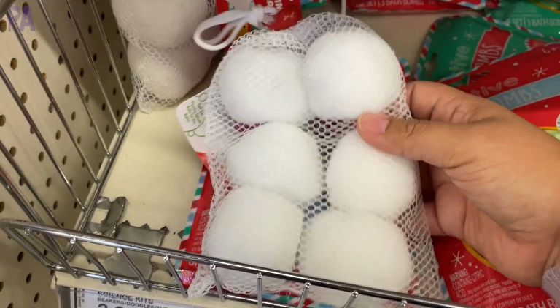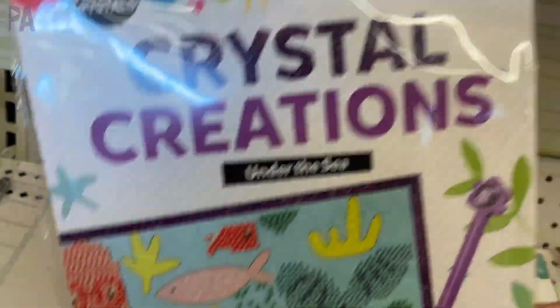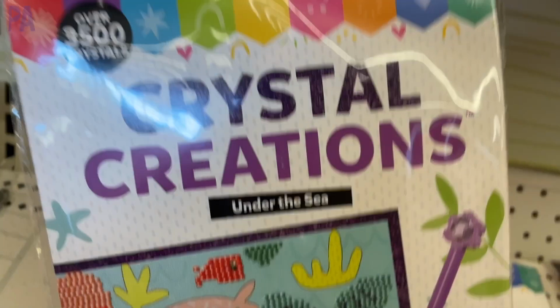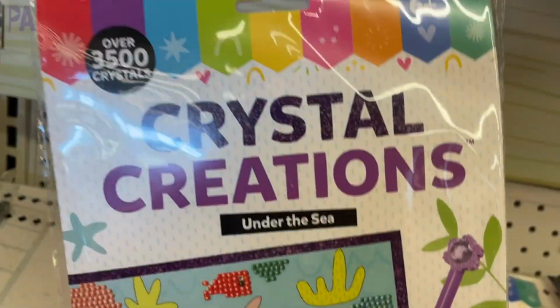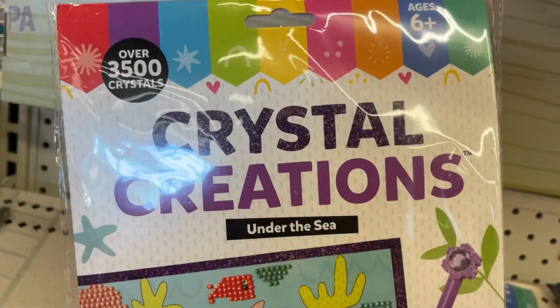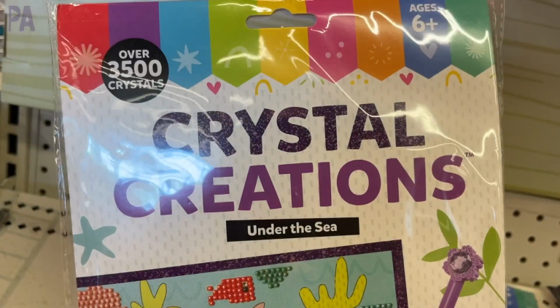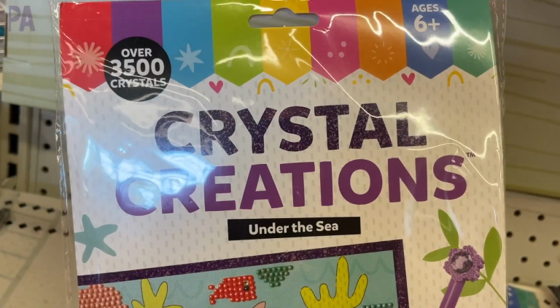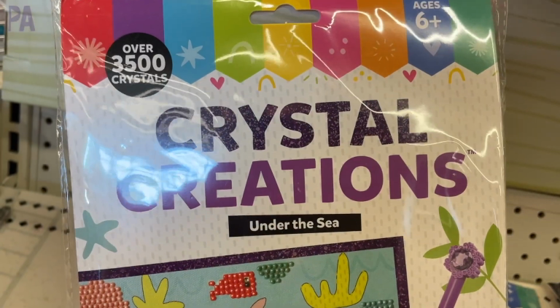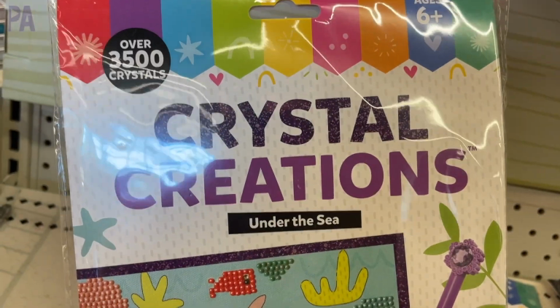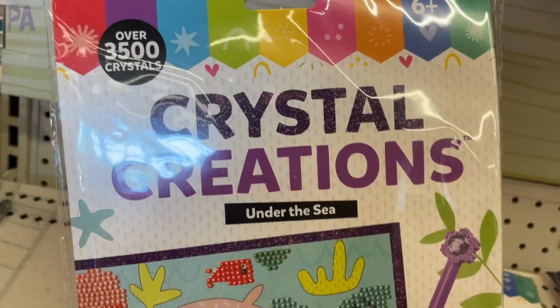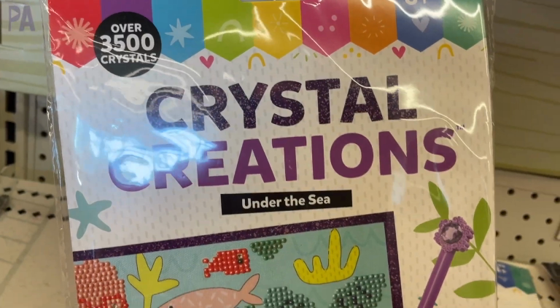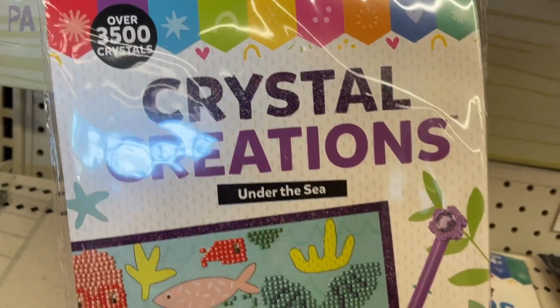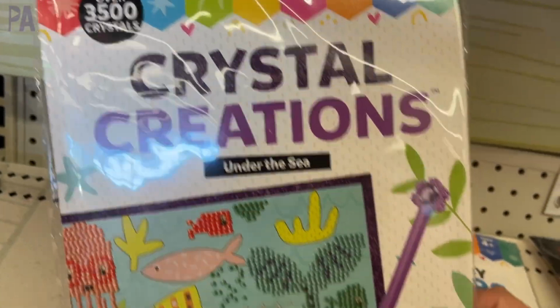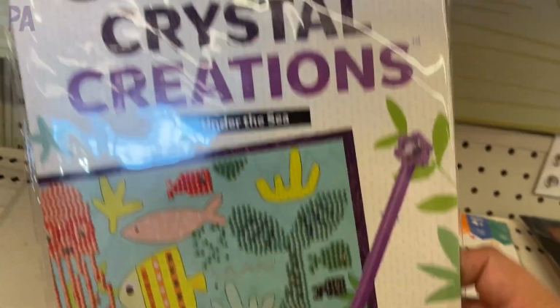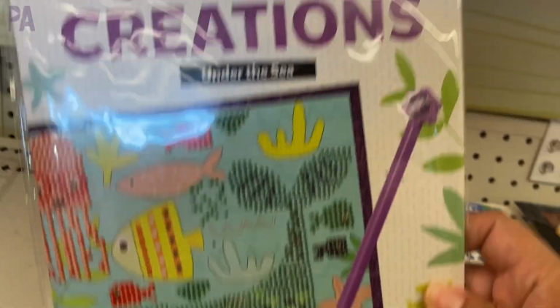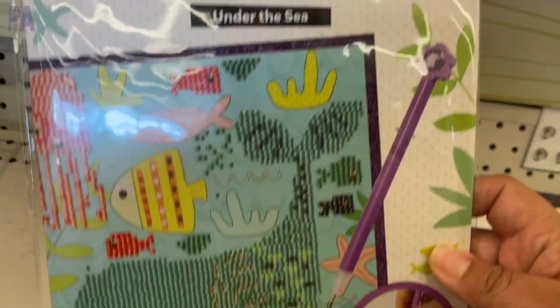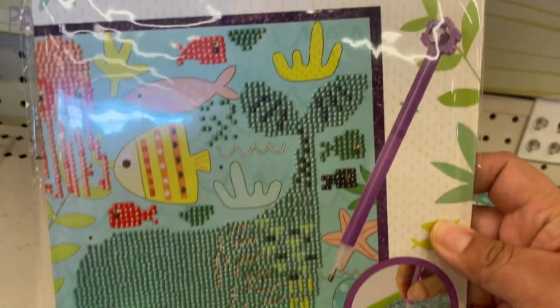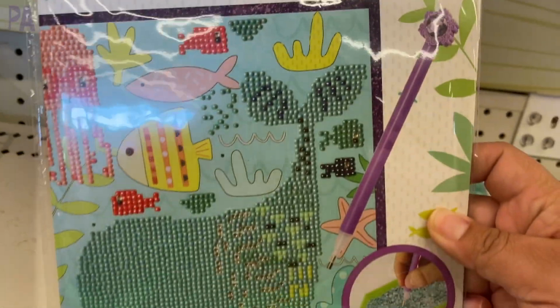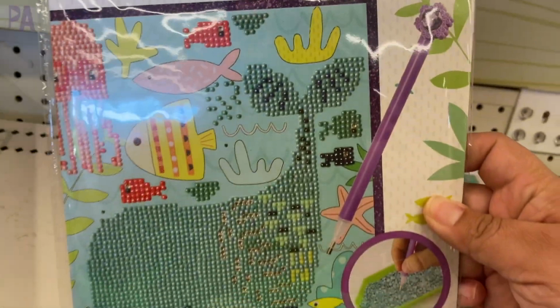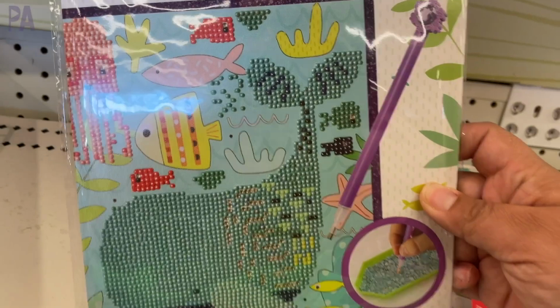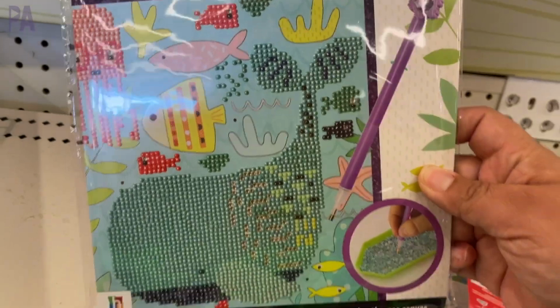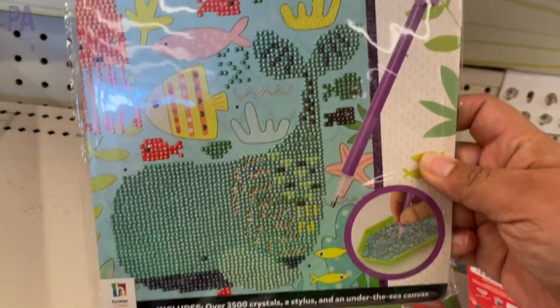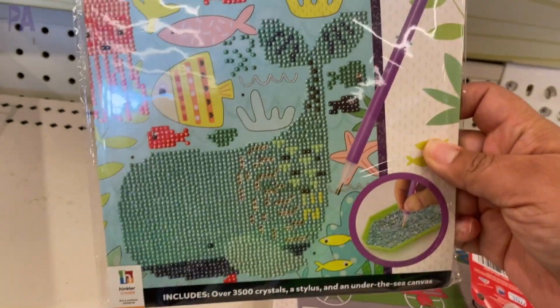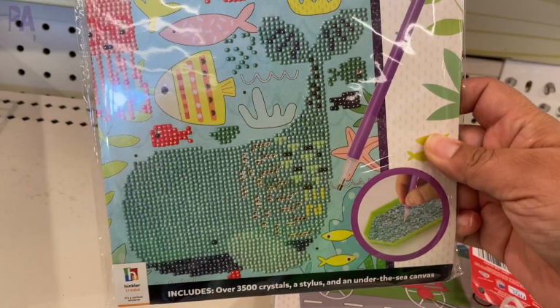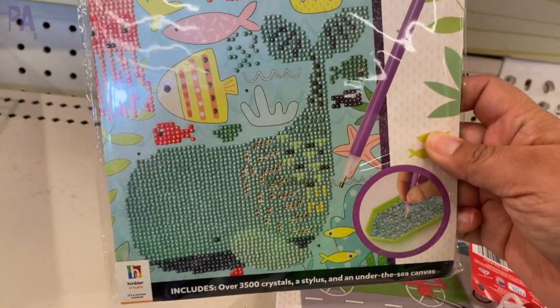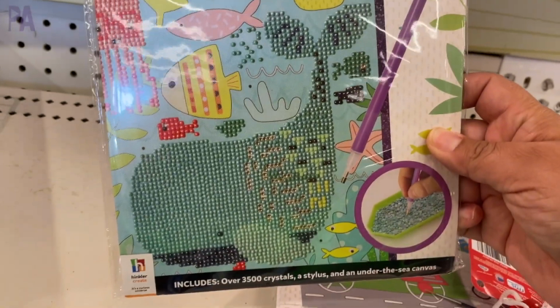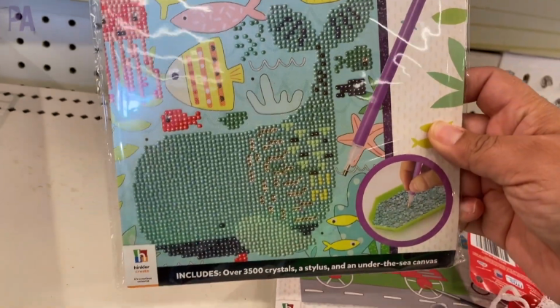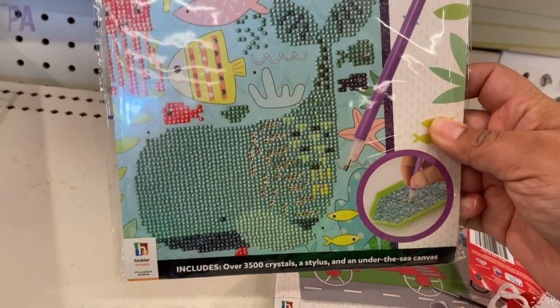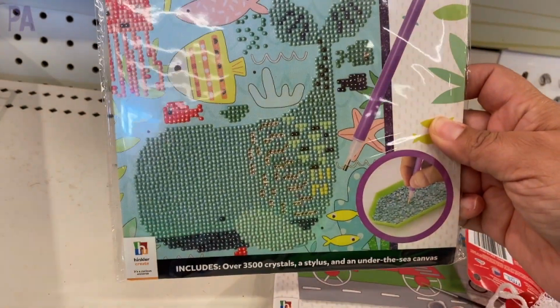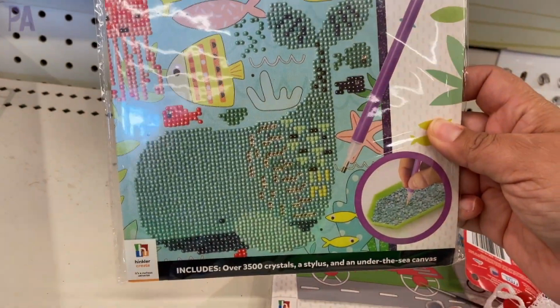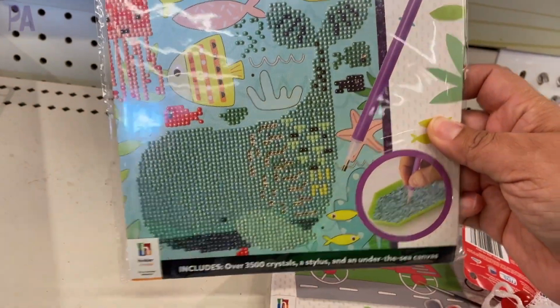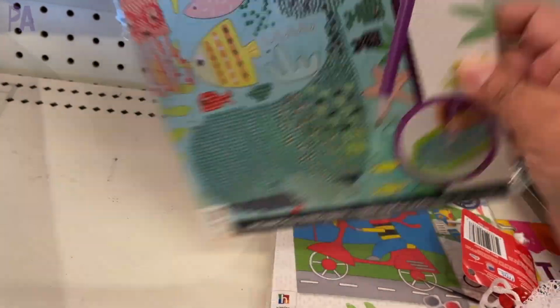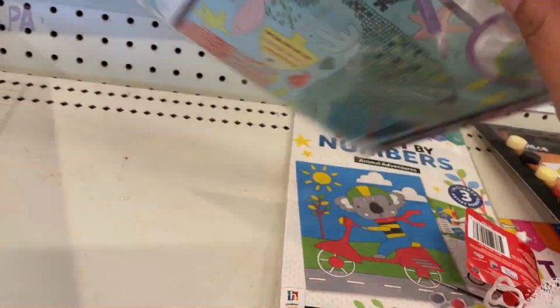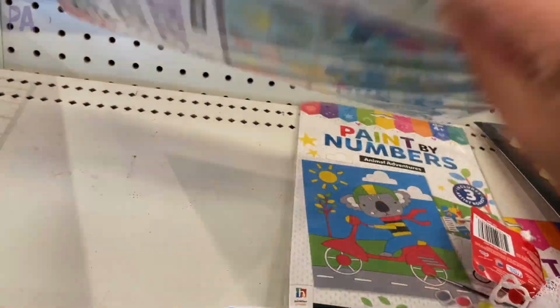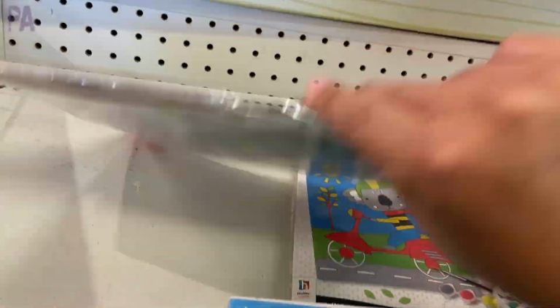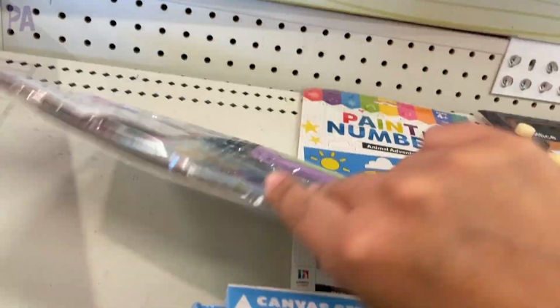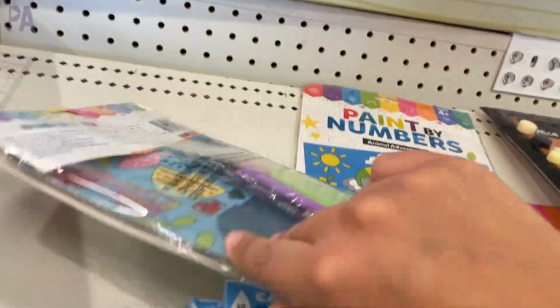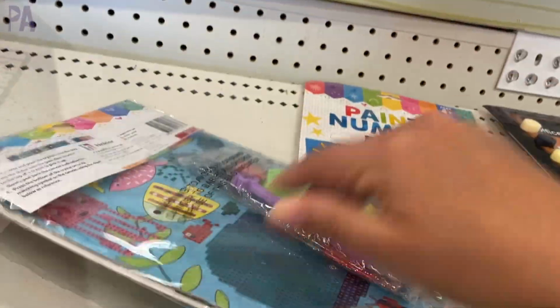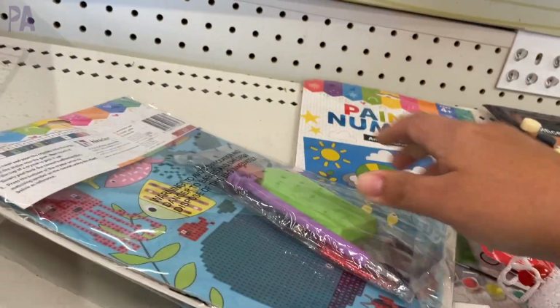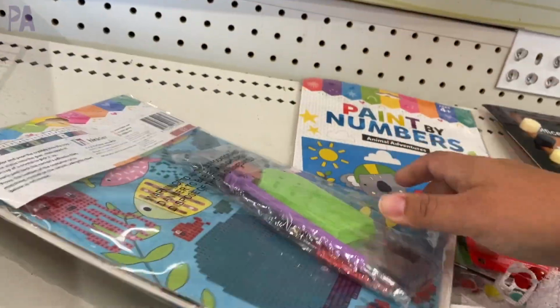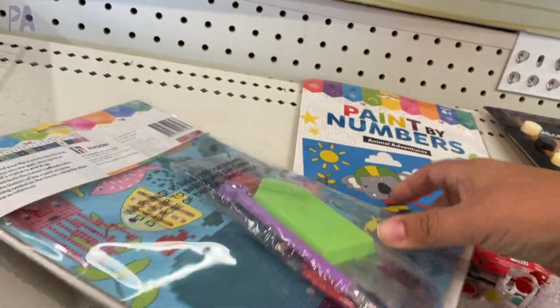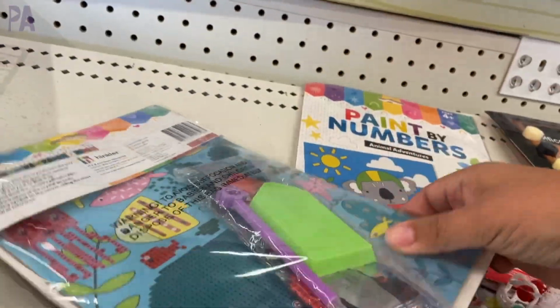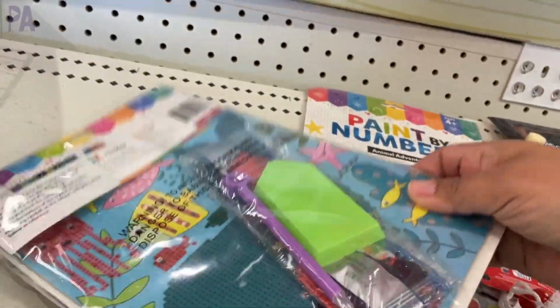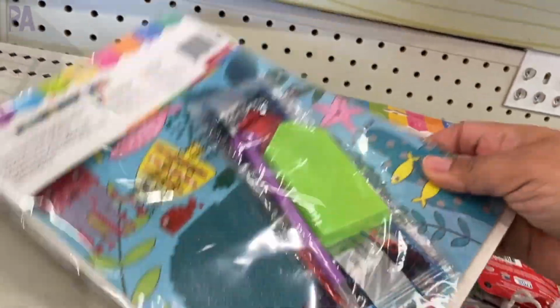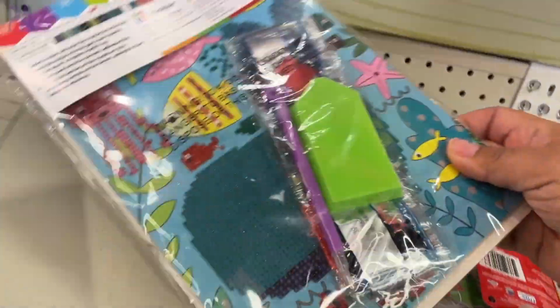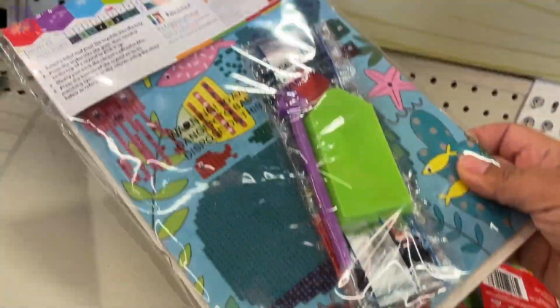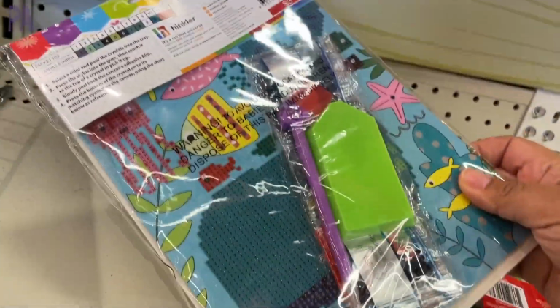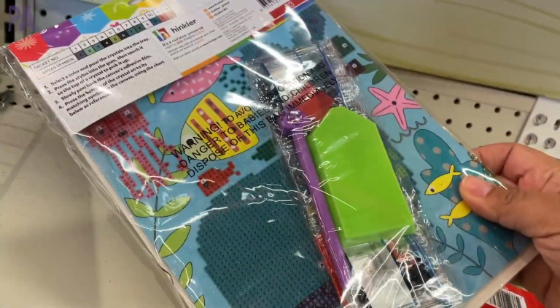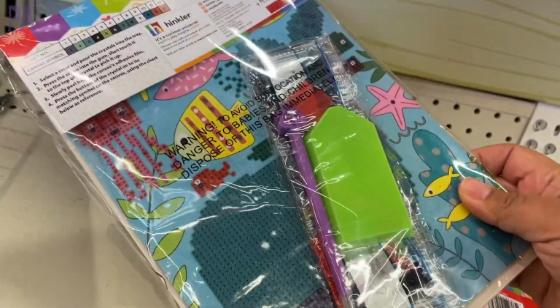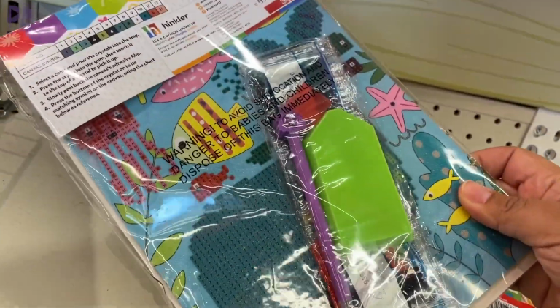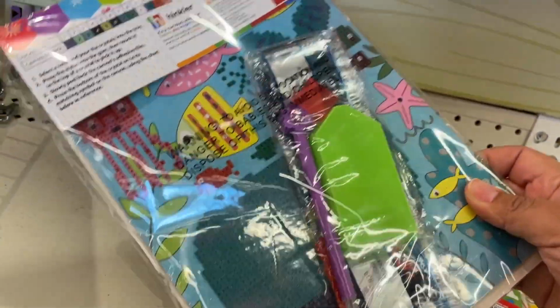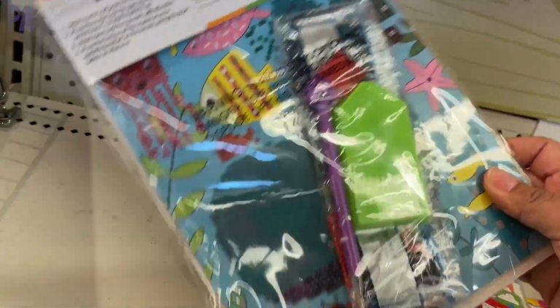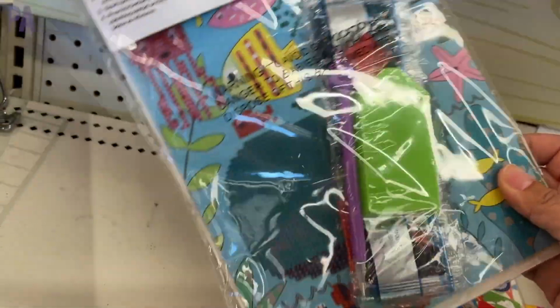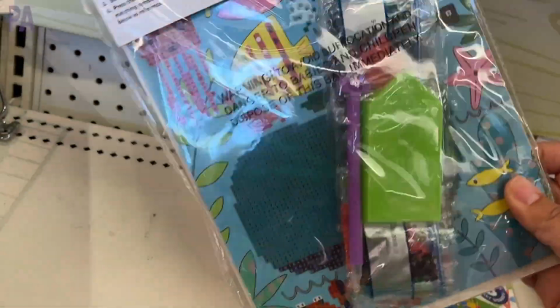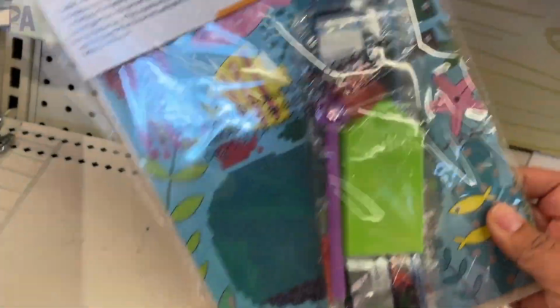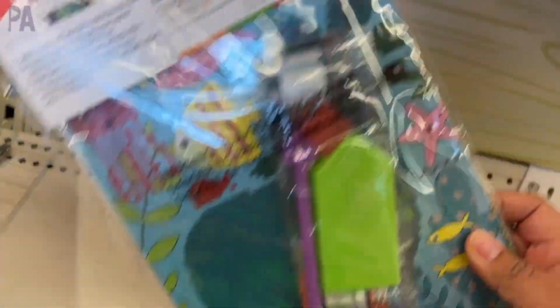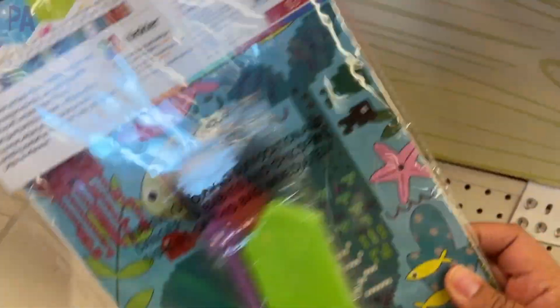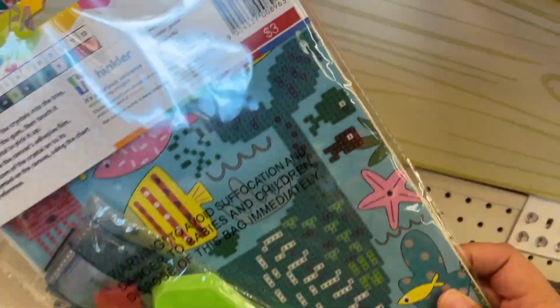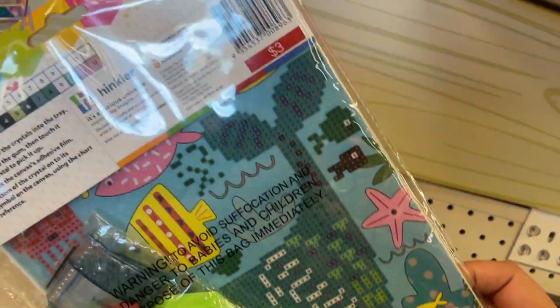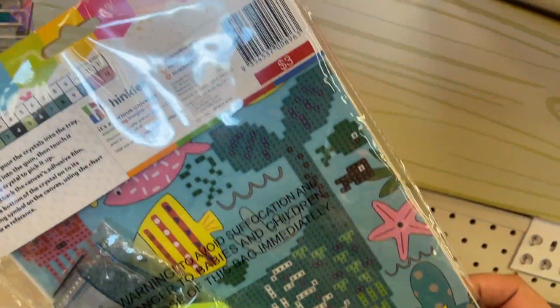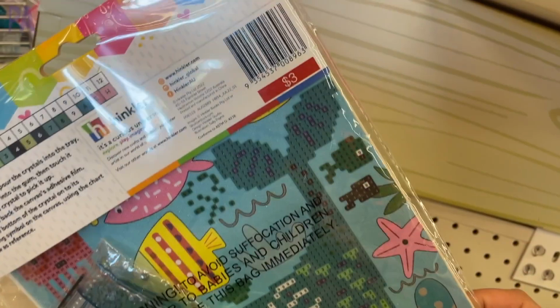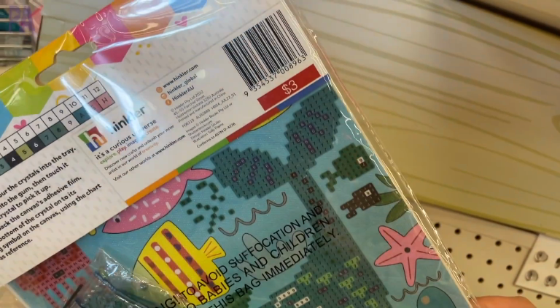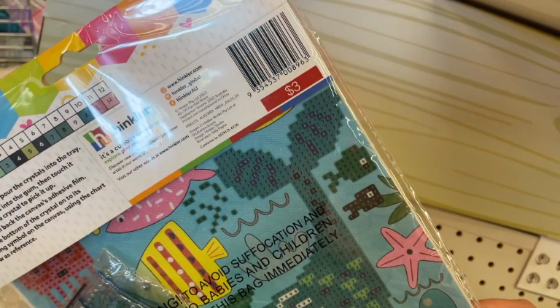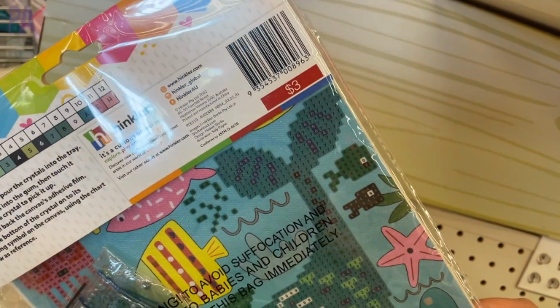Crystal creations — this is basically a diamond painting set for kids. I love these. Only $3 and that is a score.